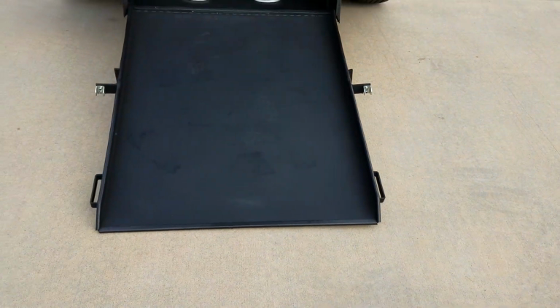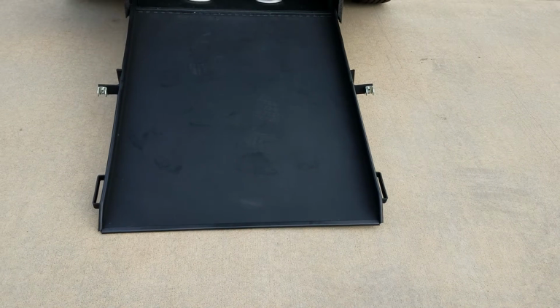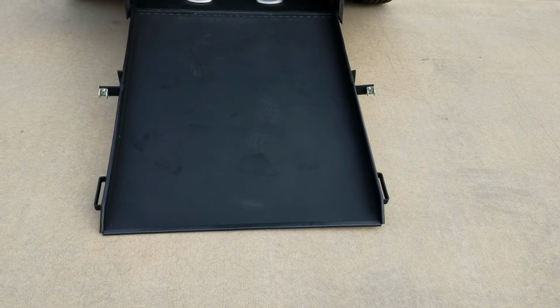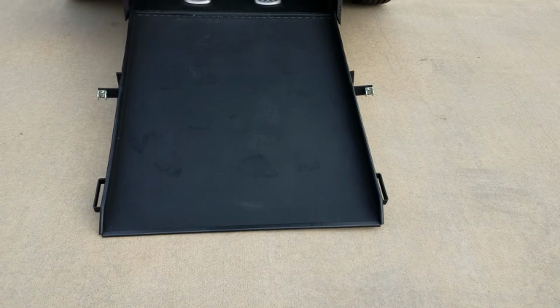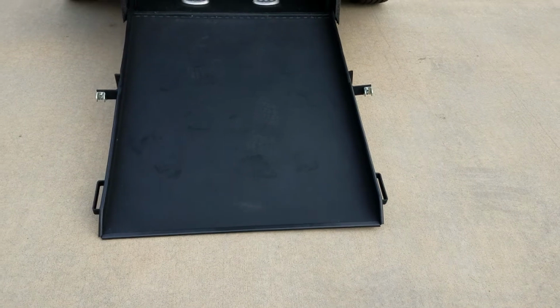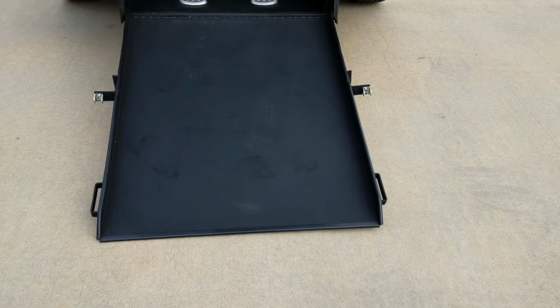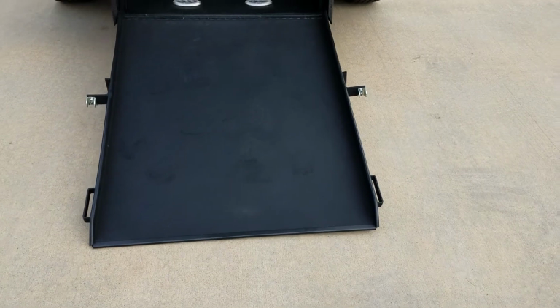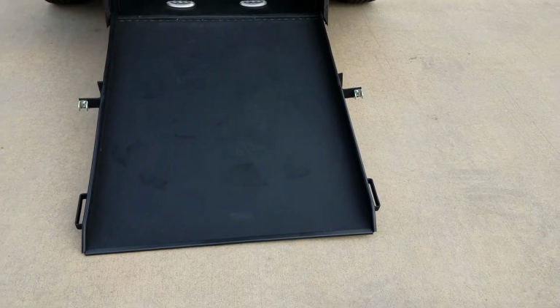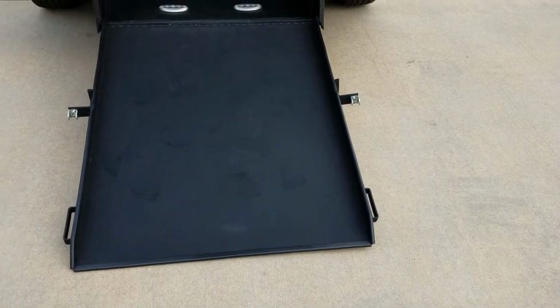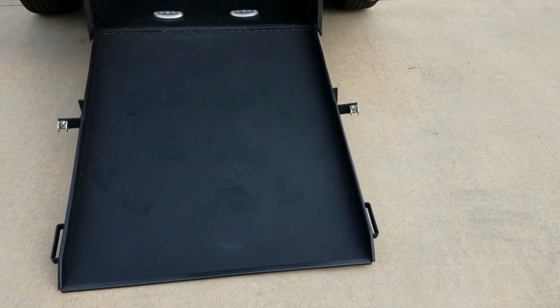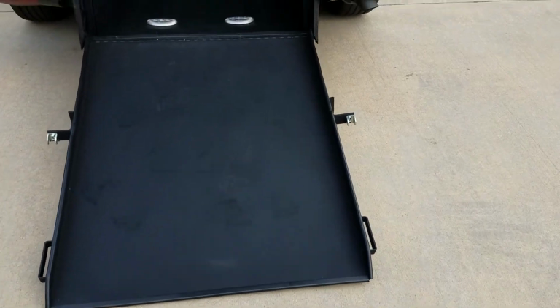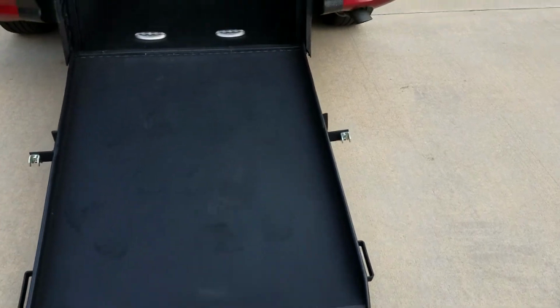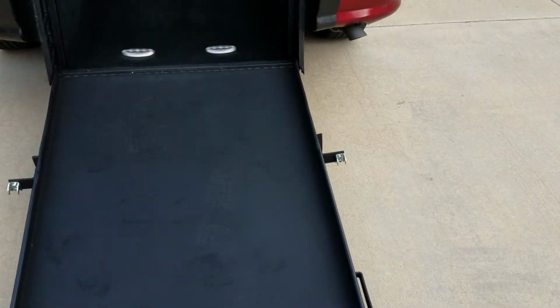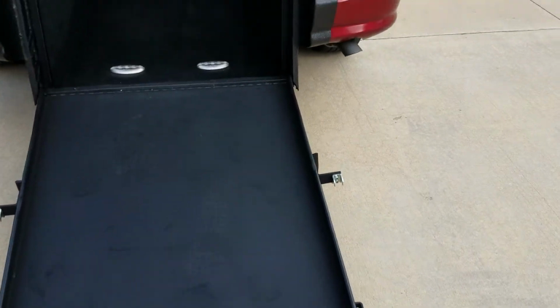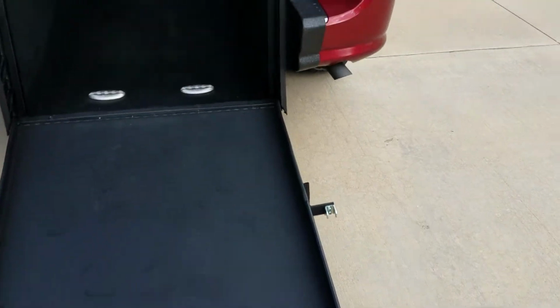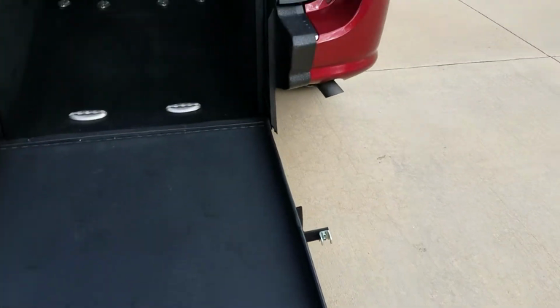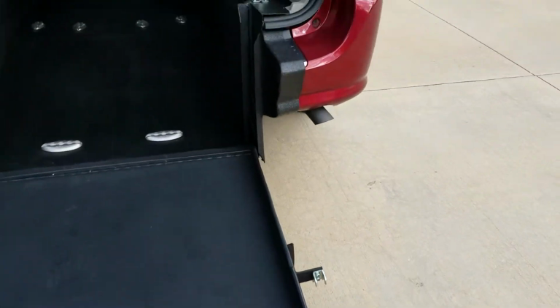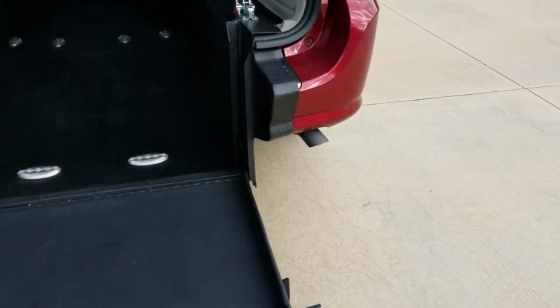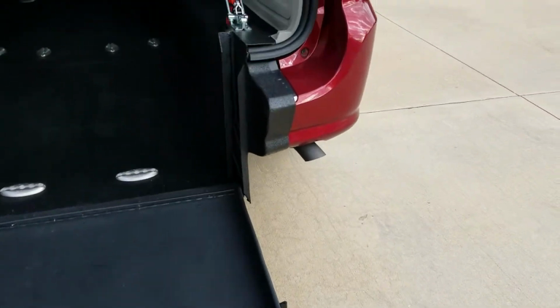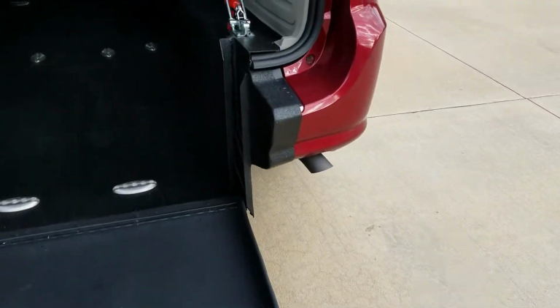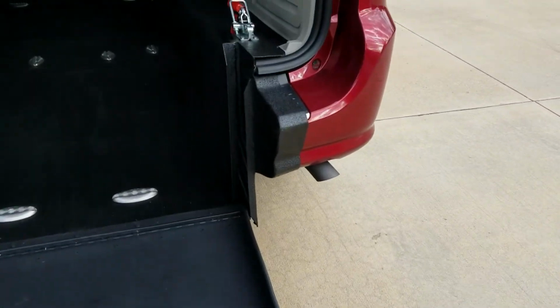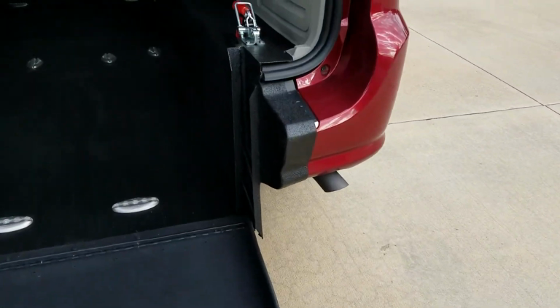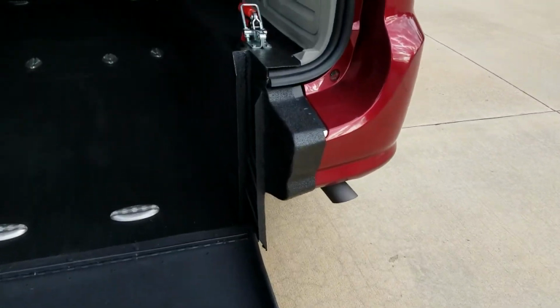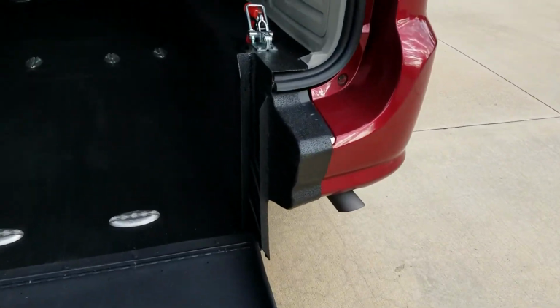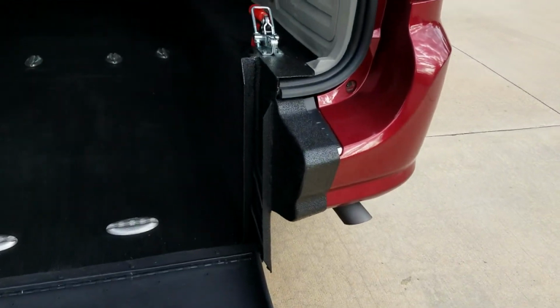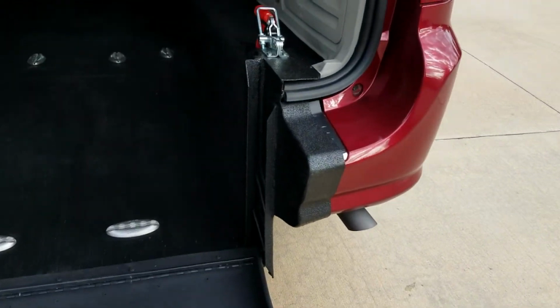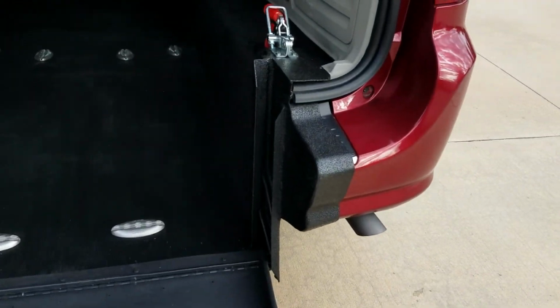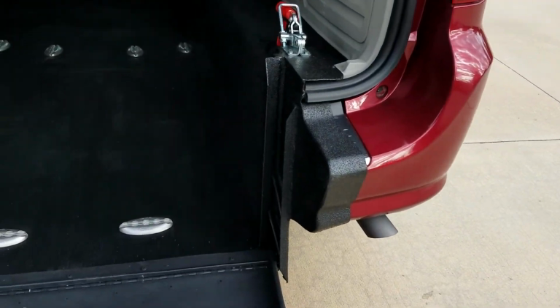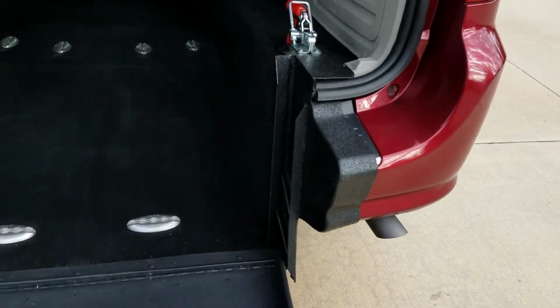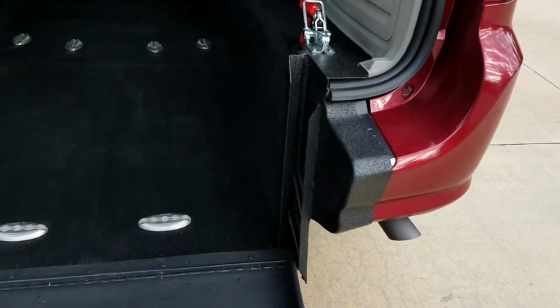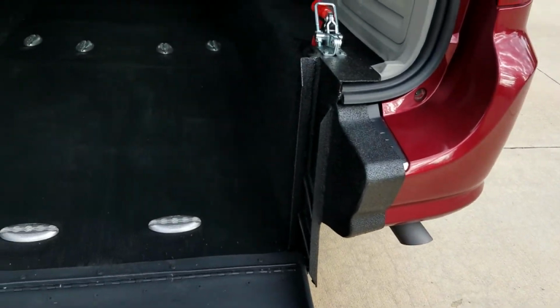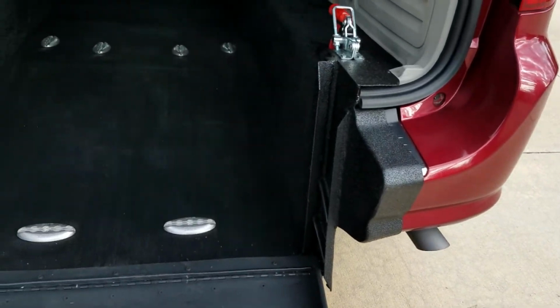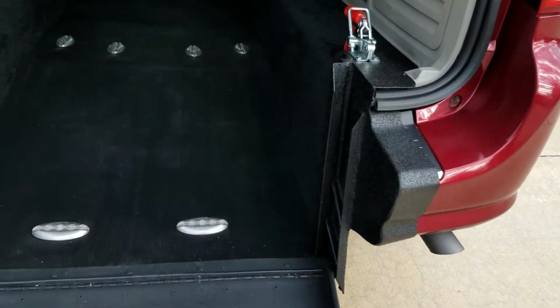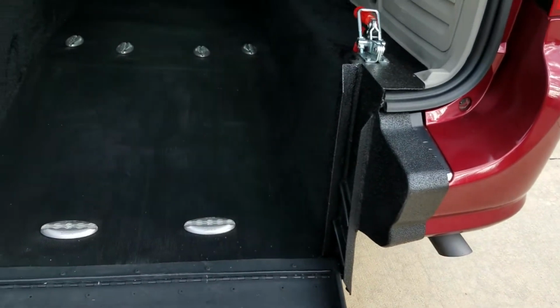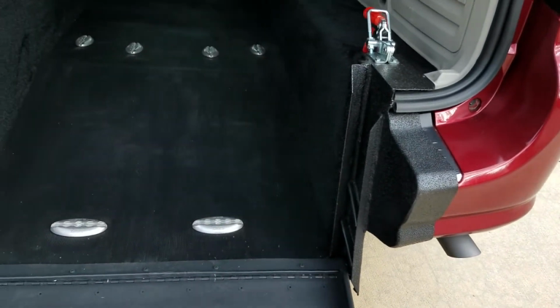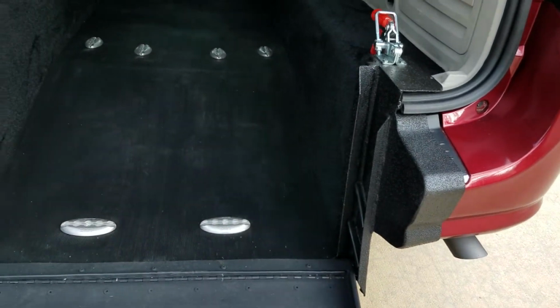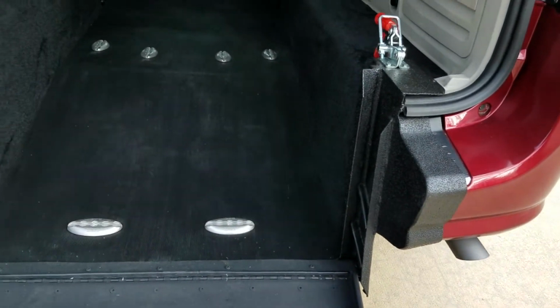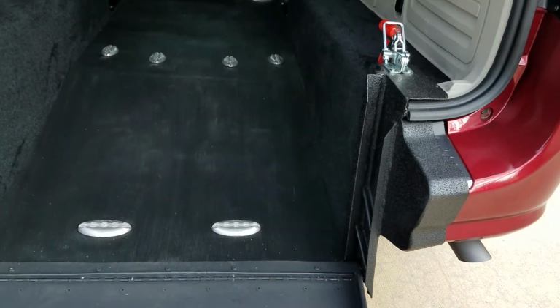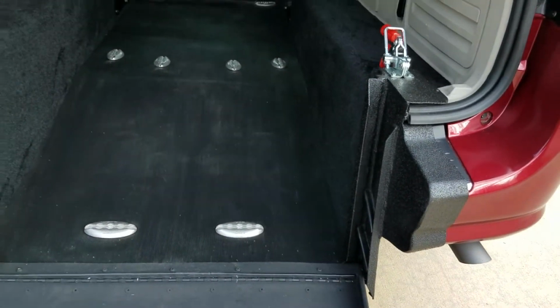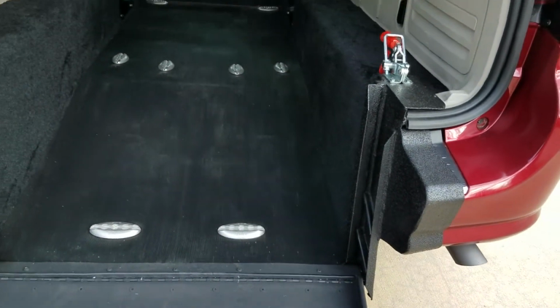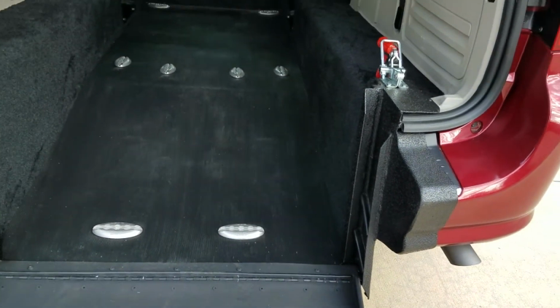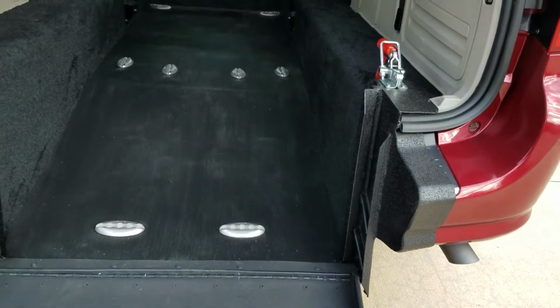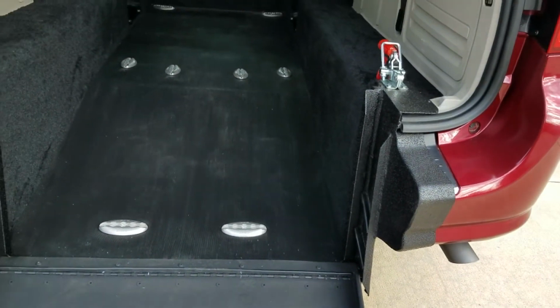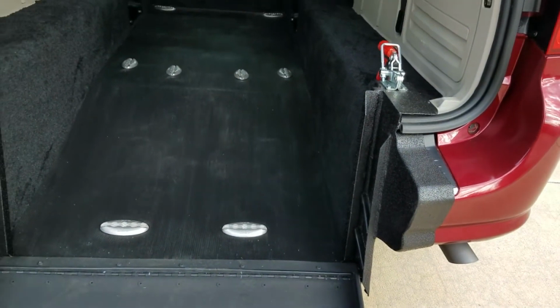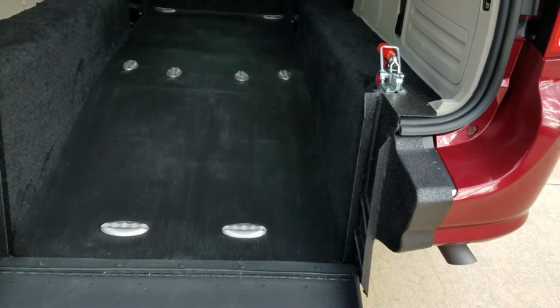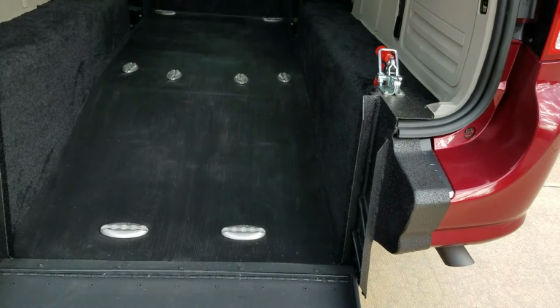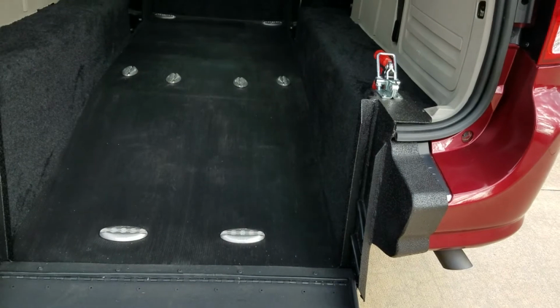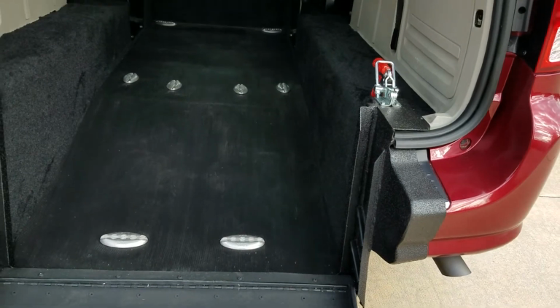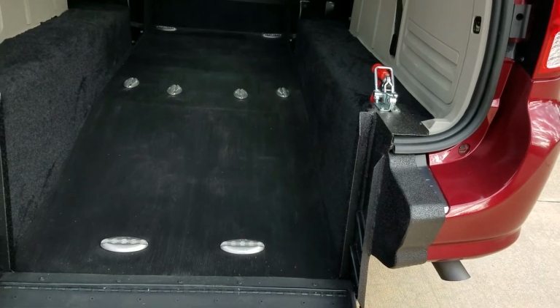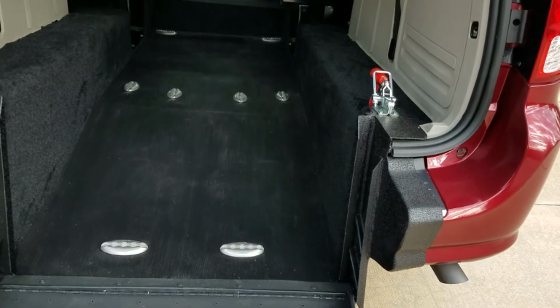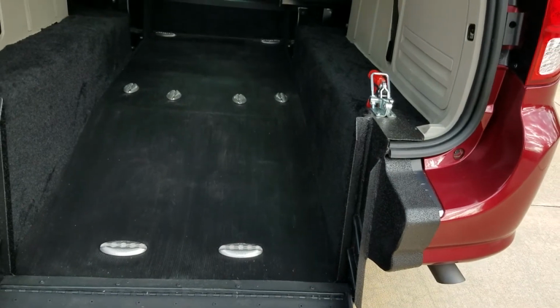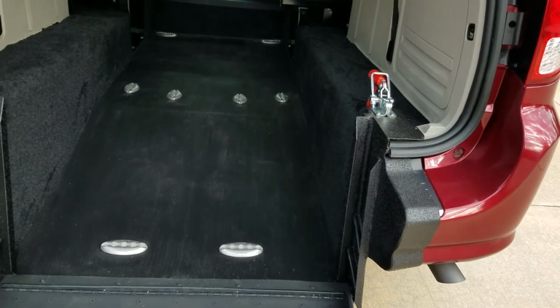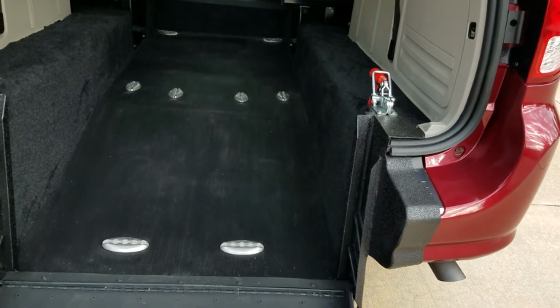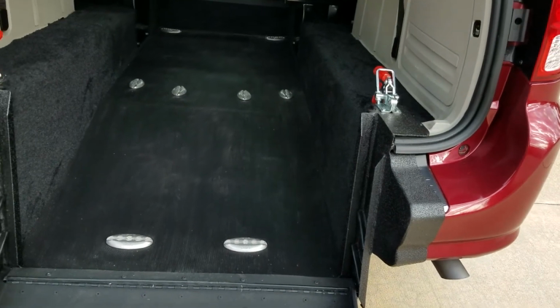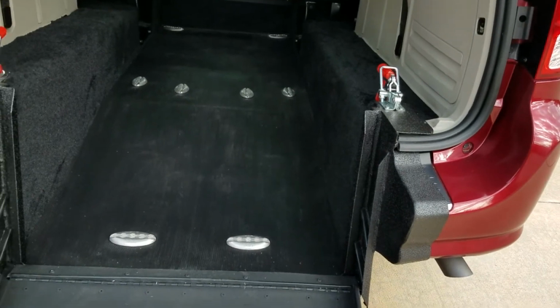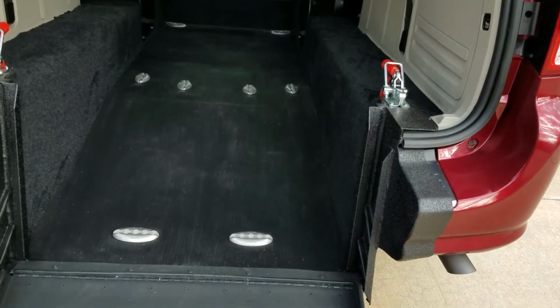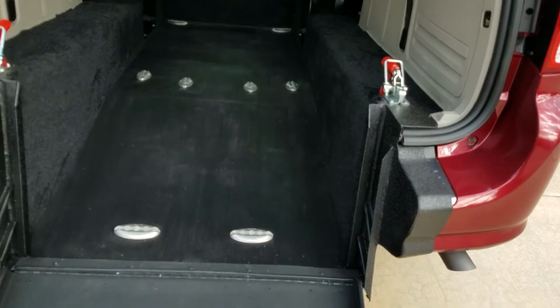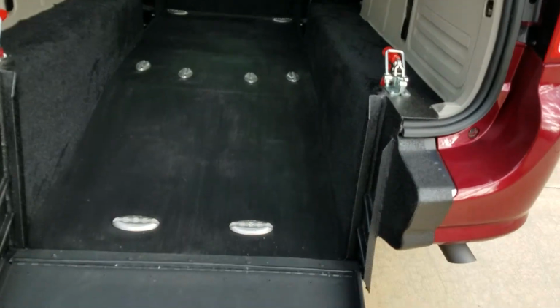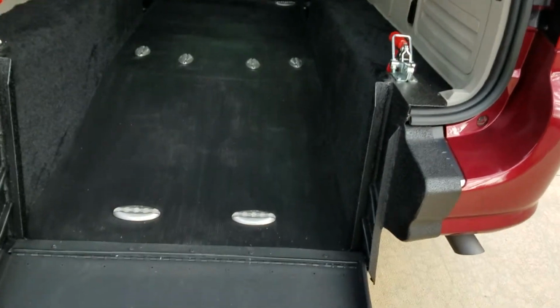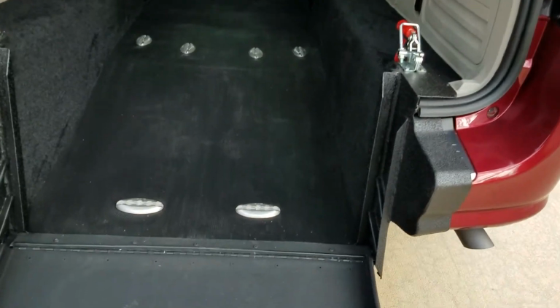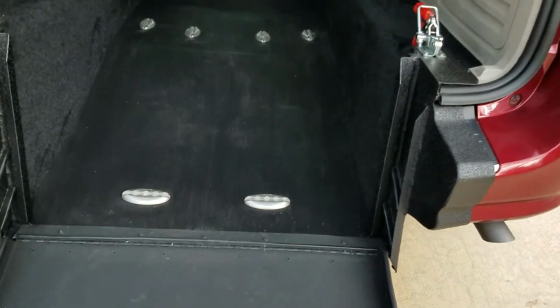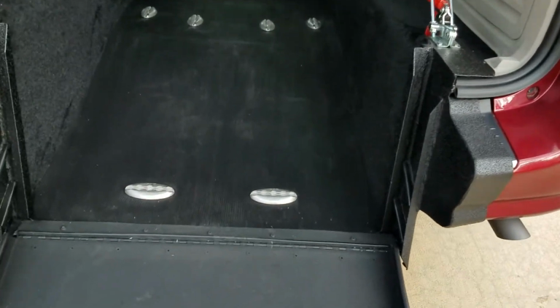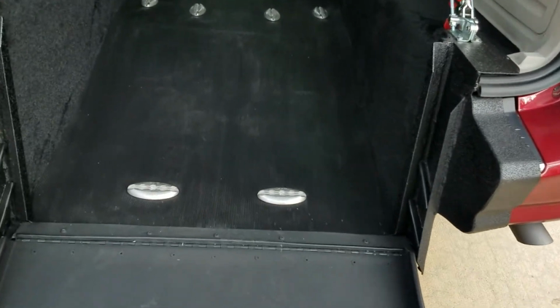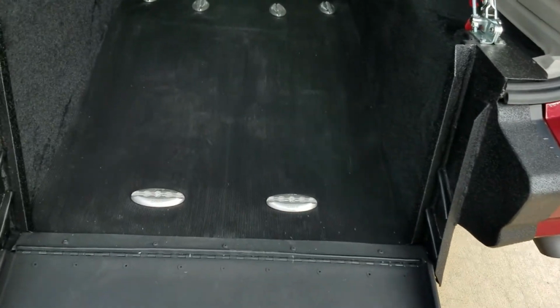So 34 inch wide ramp. It does taper down to 32 inches where the ramp sets. That is wider than the side entries — another reason I like these rear entries better.